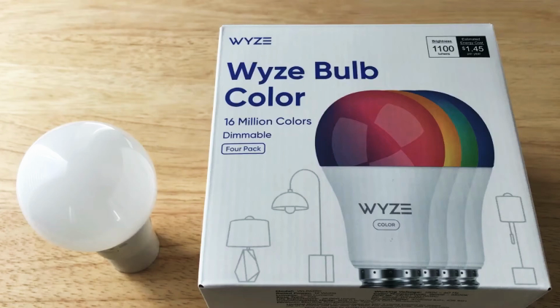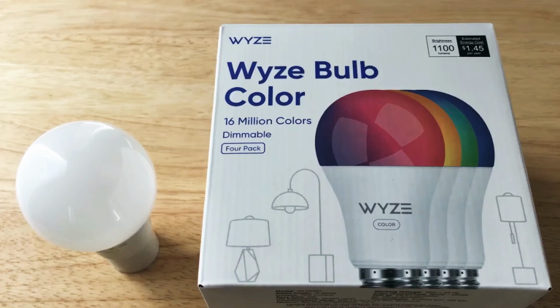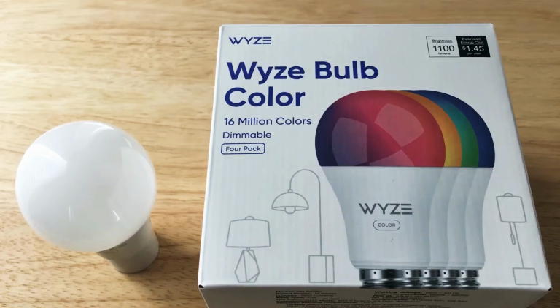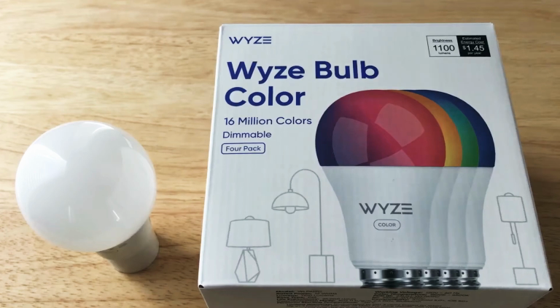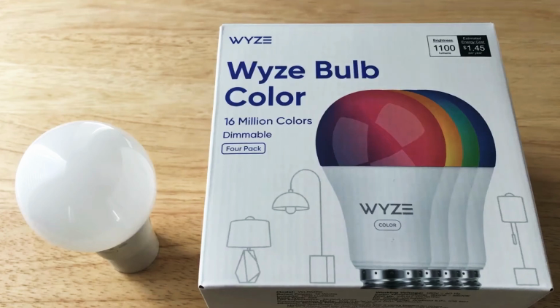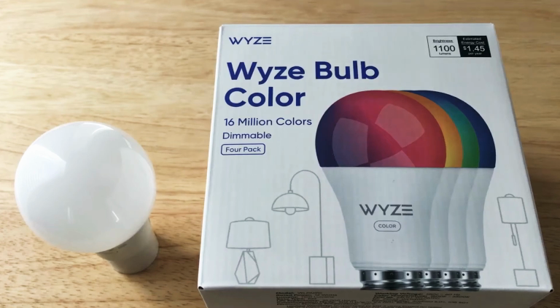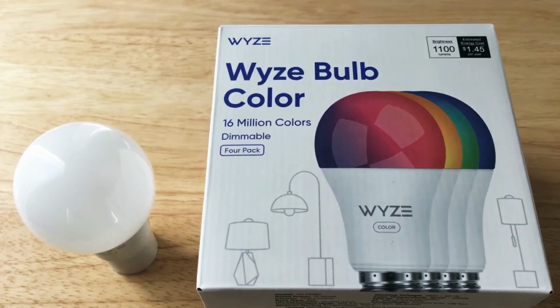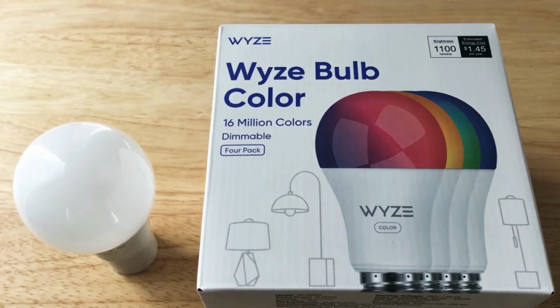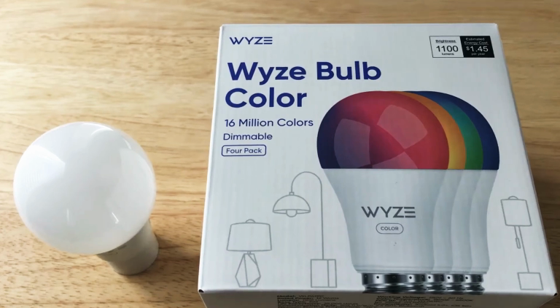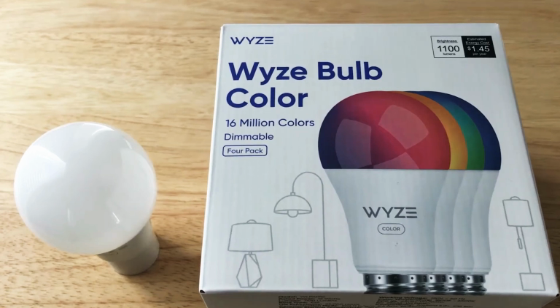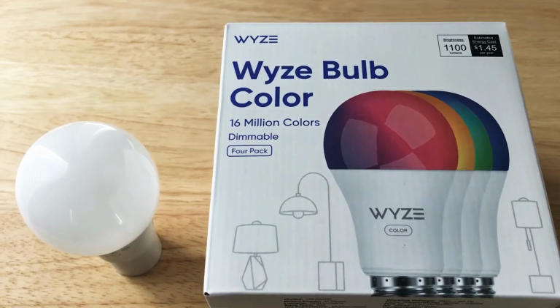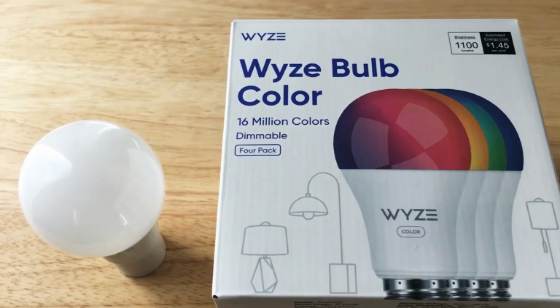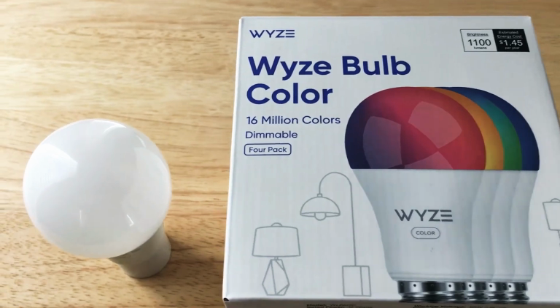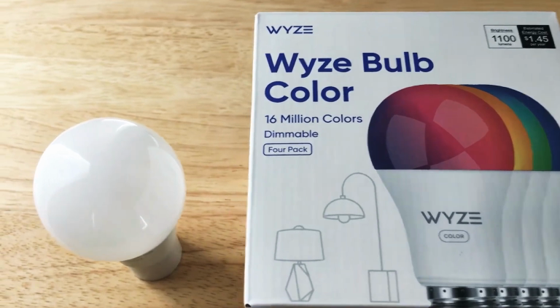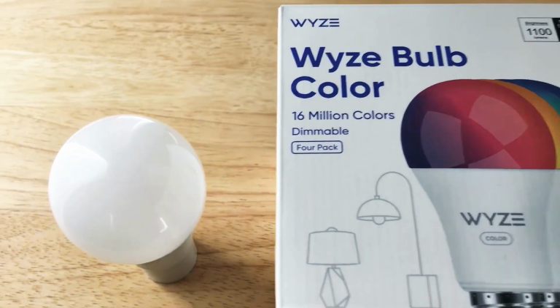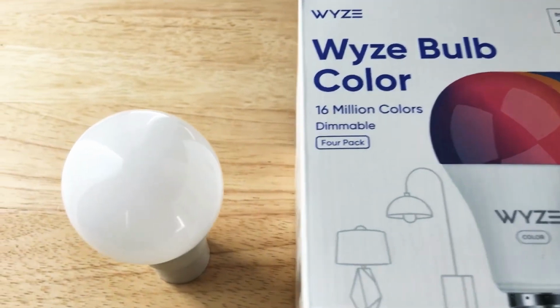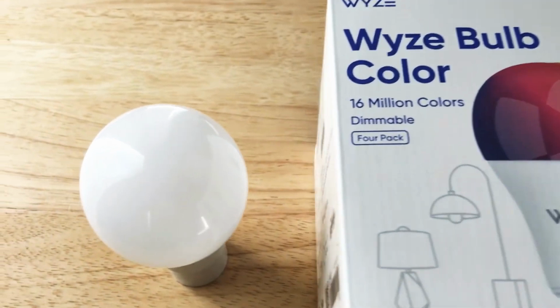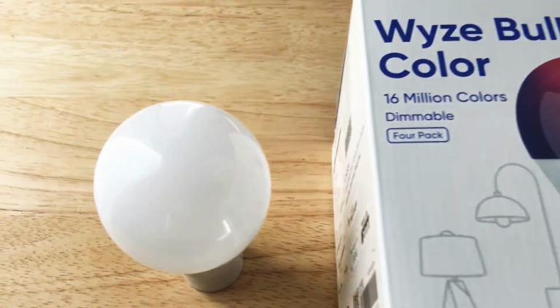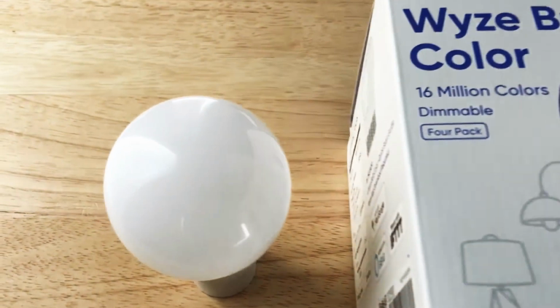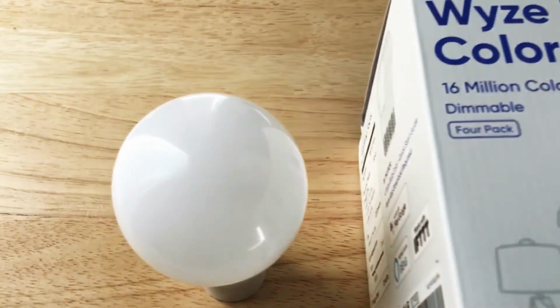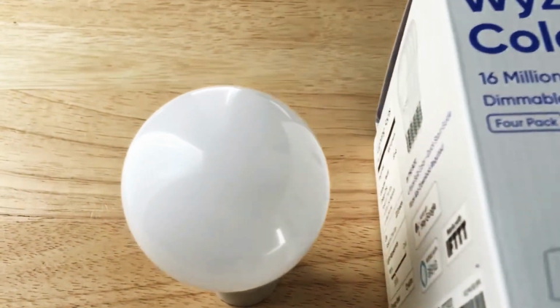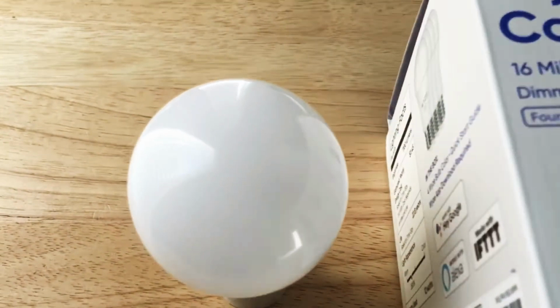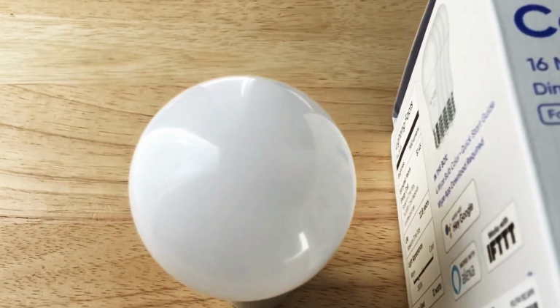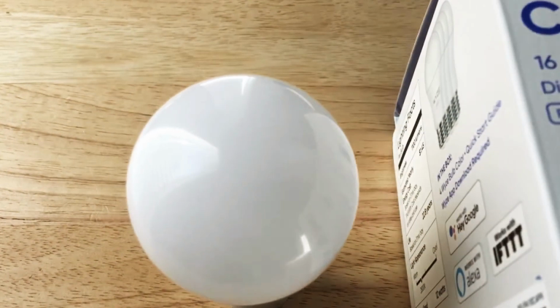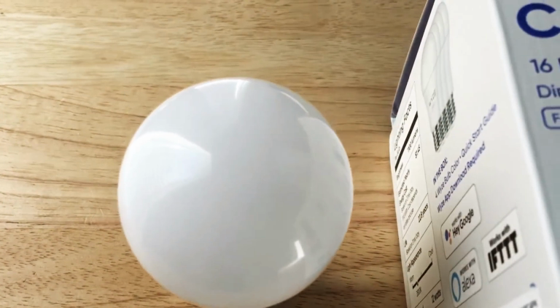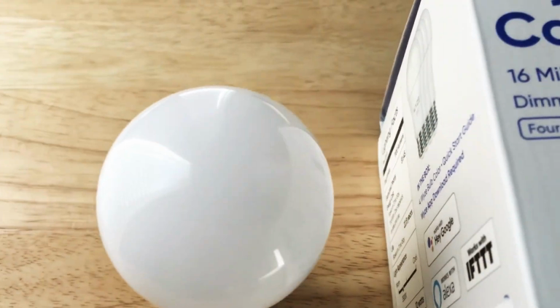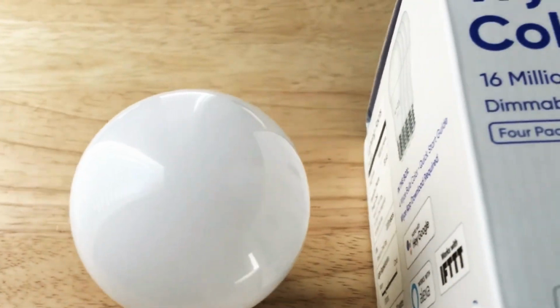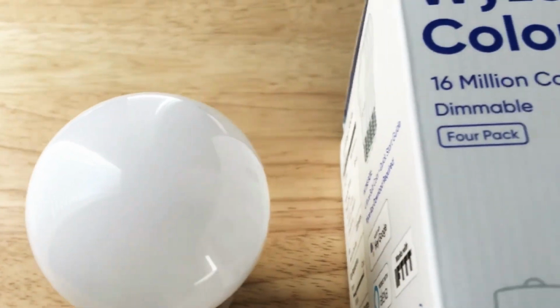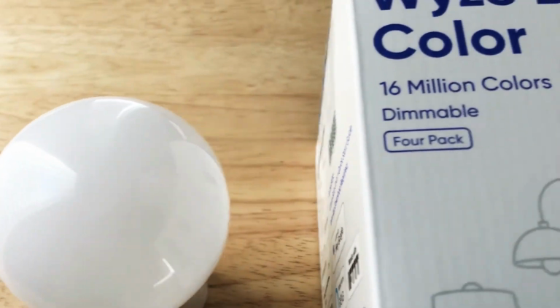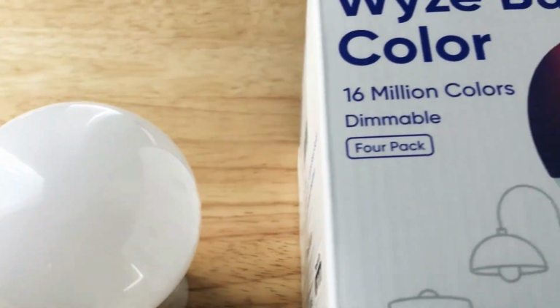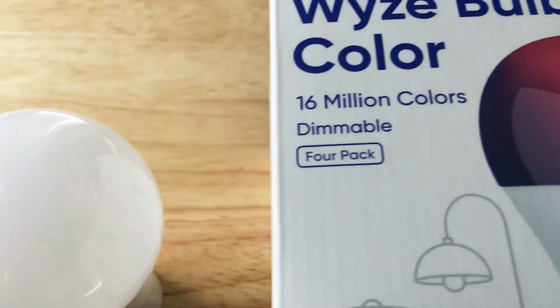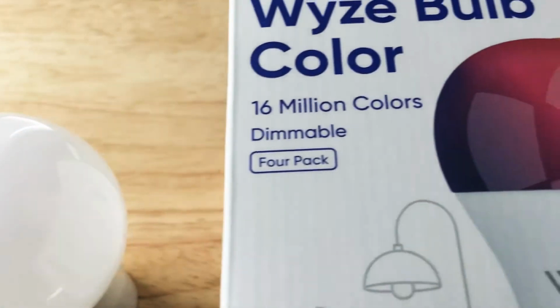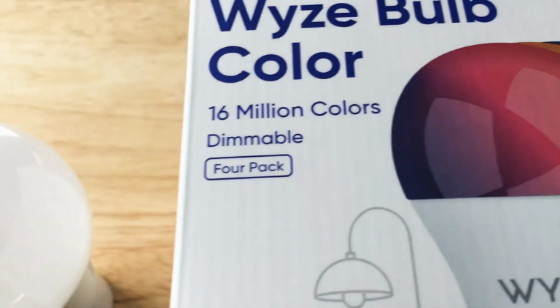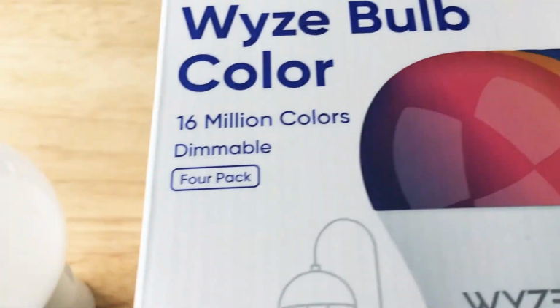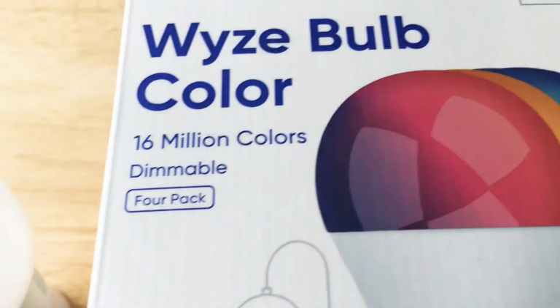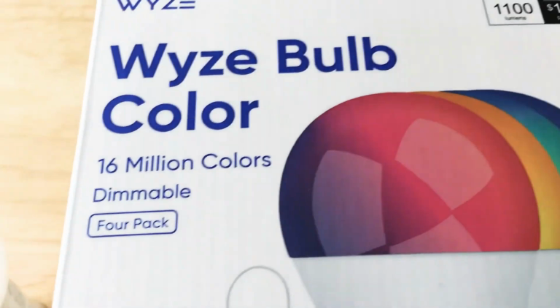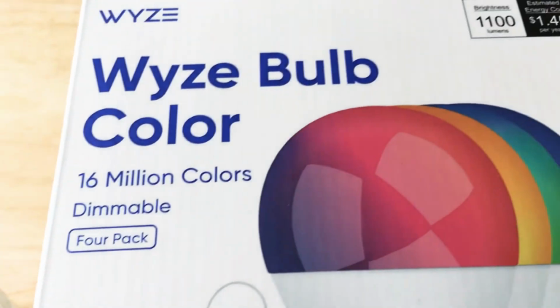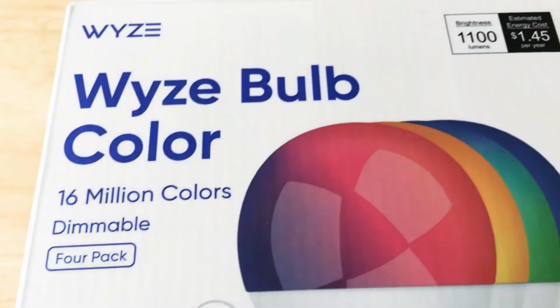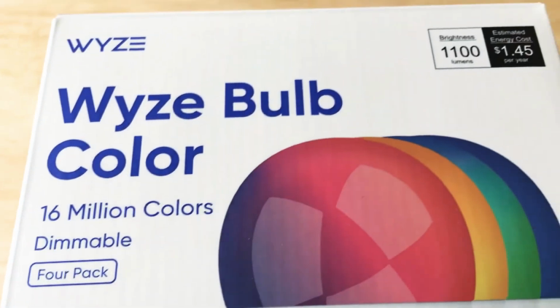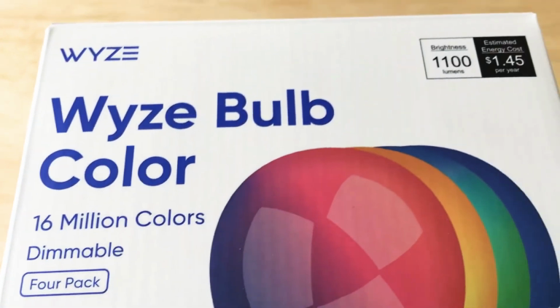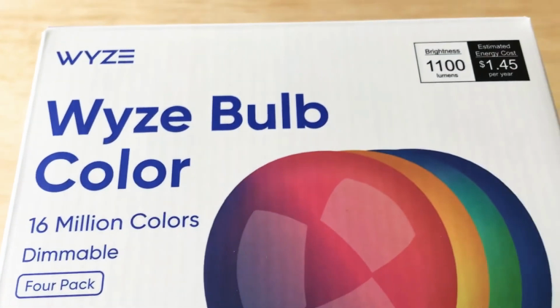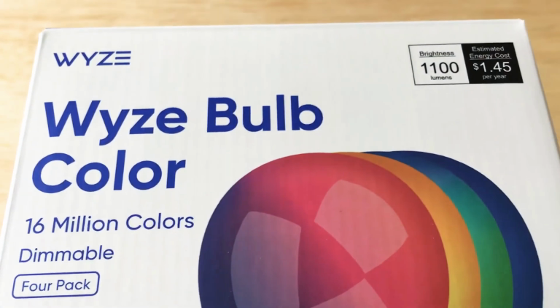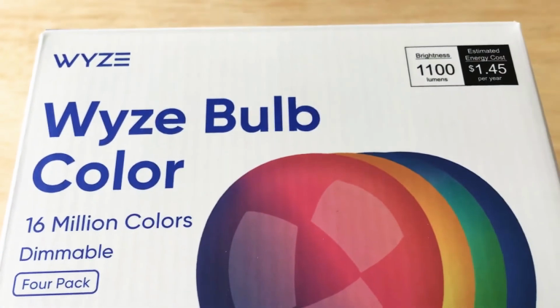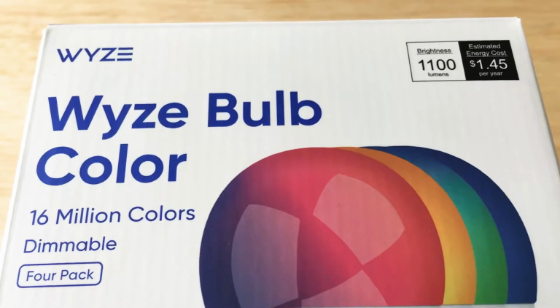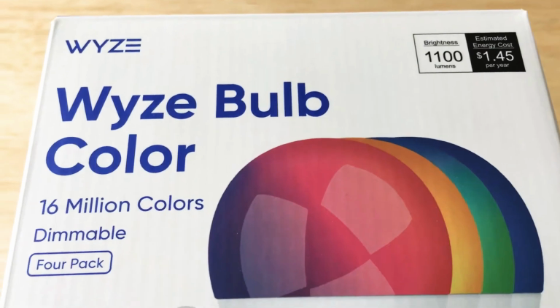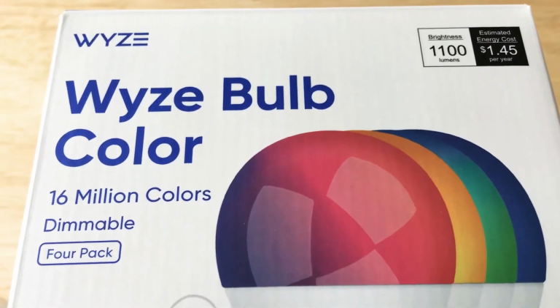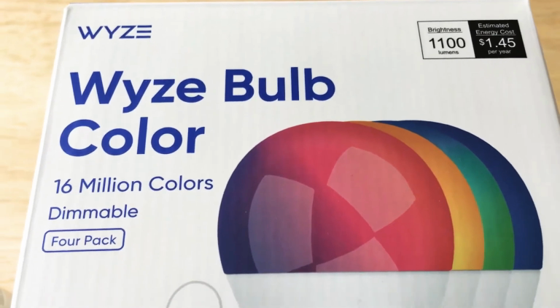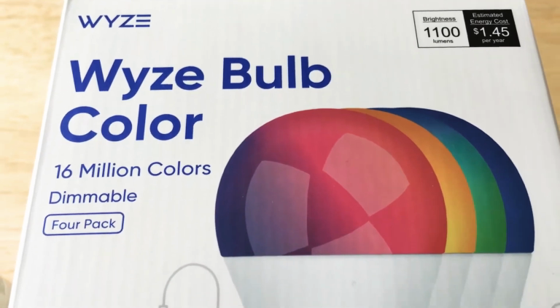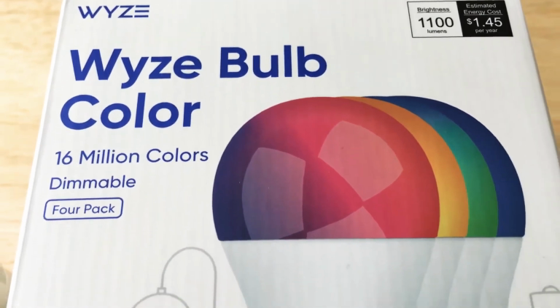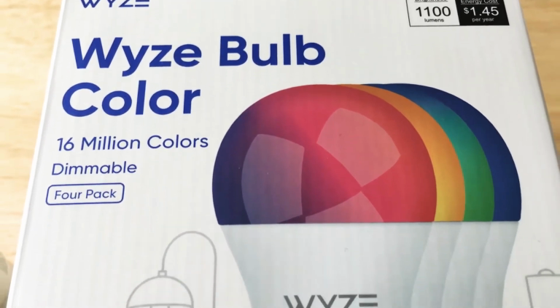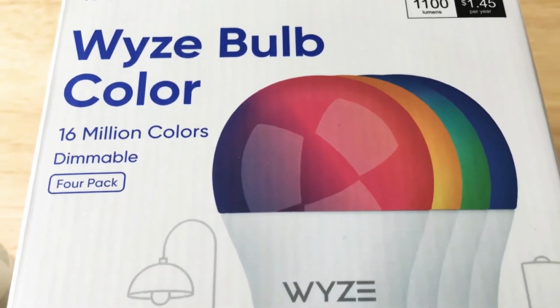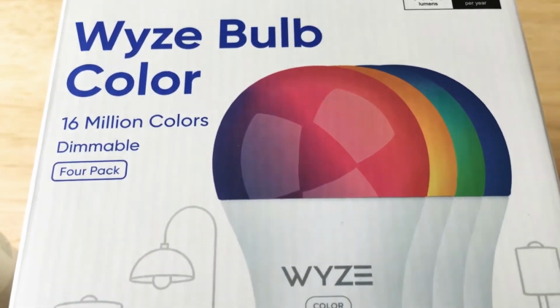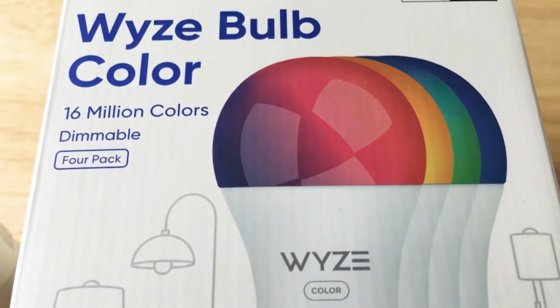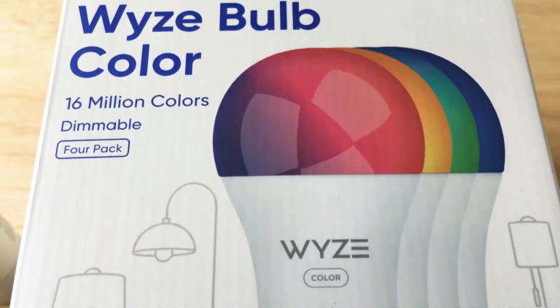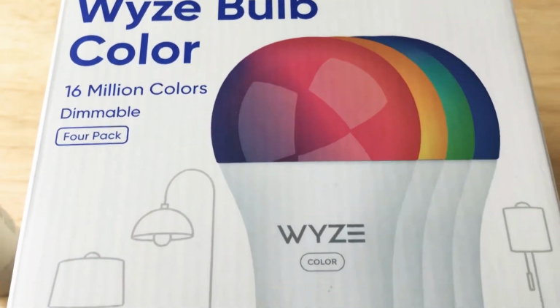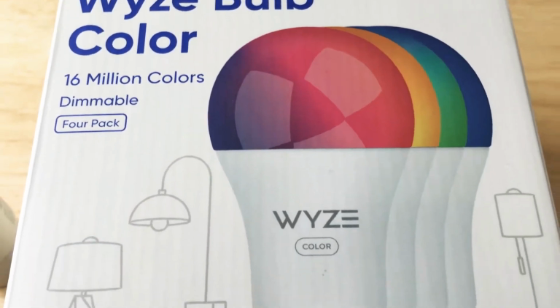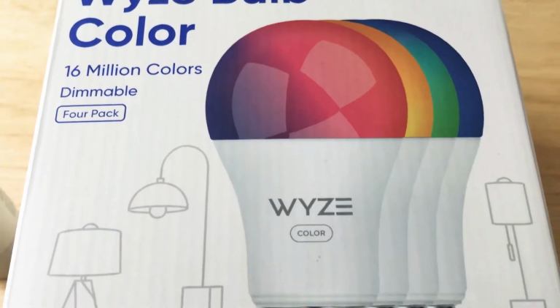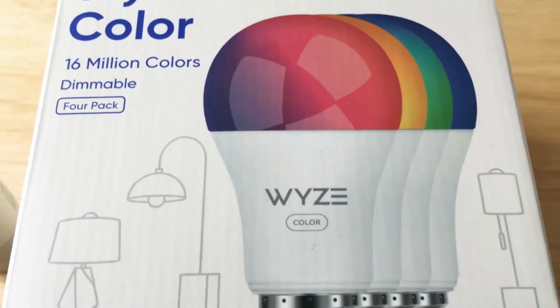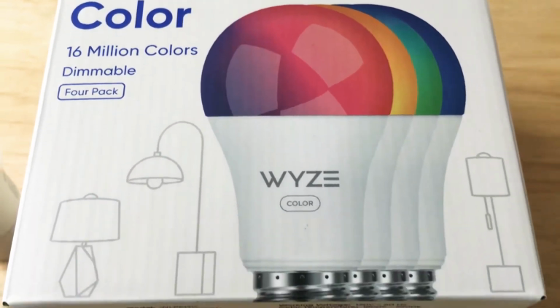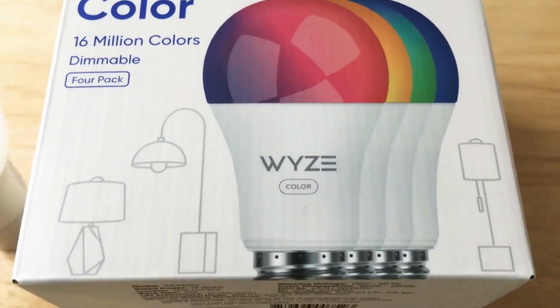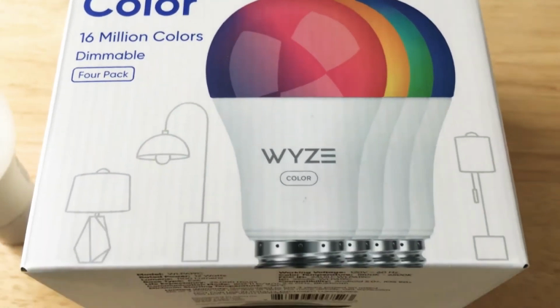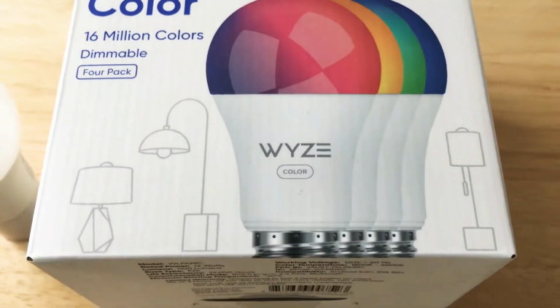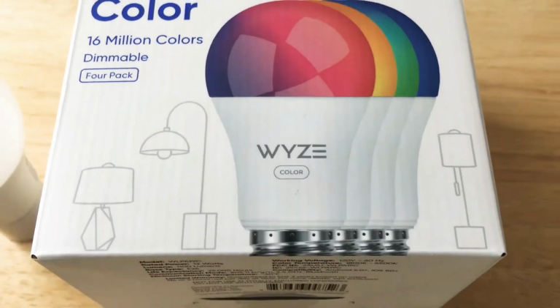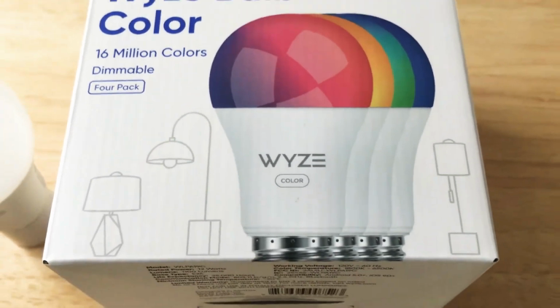Hi, this is Chris, 24K on Instagram and 24K on Twitter. Today I'm unboxing and showcasing the Wyze Color Bulb.